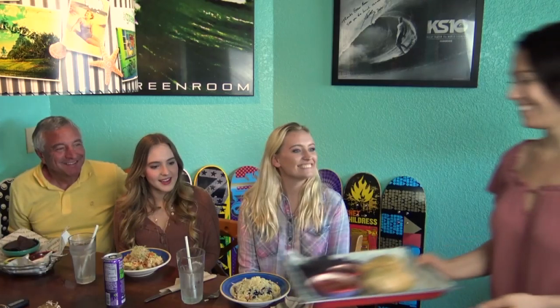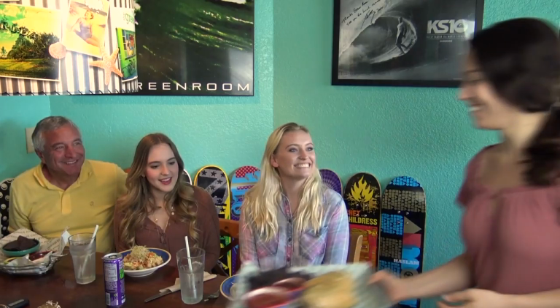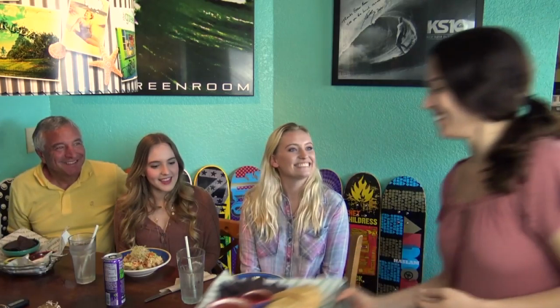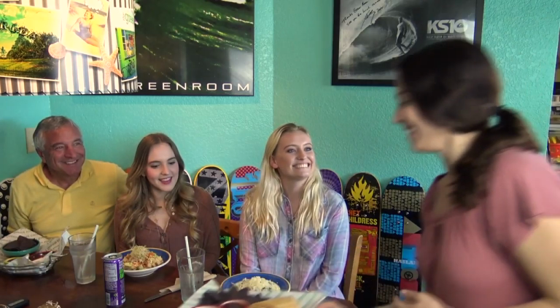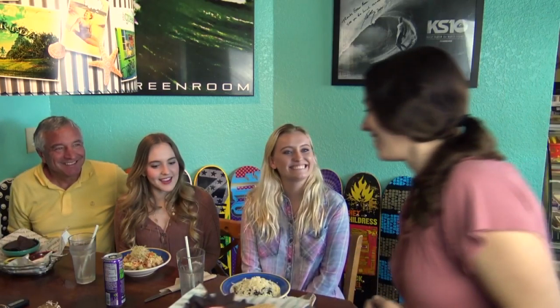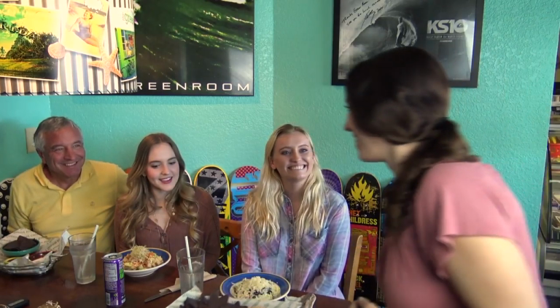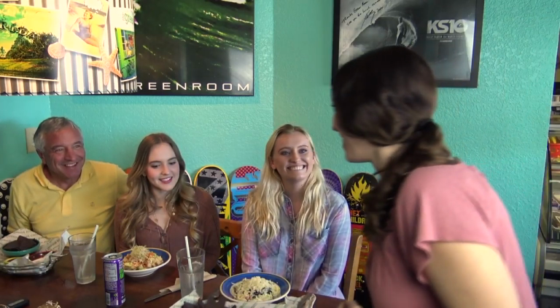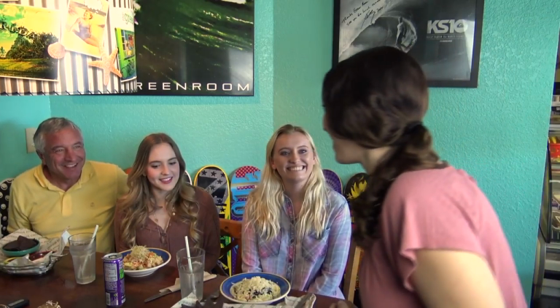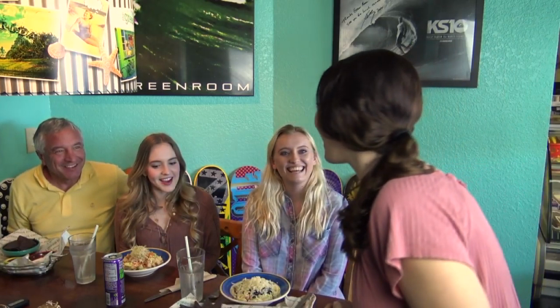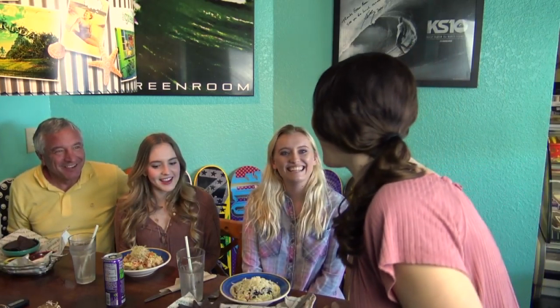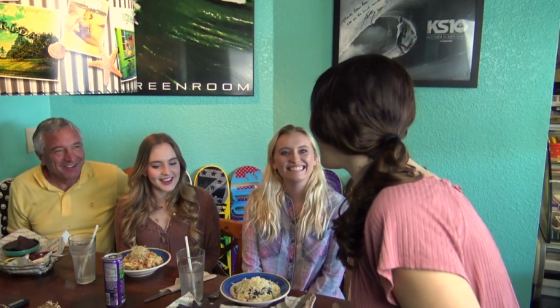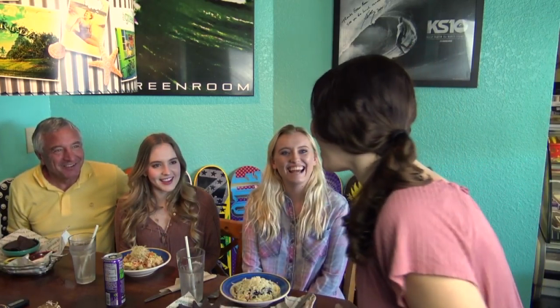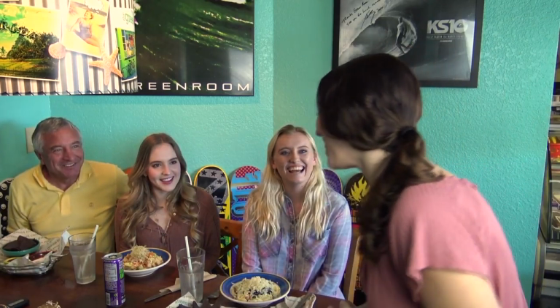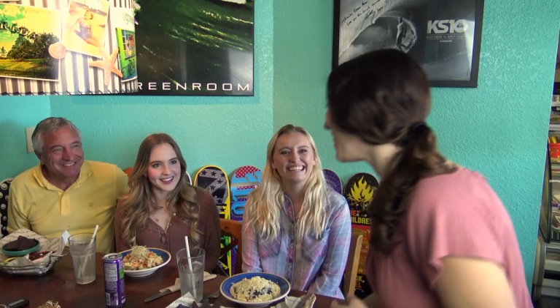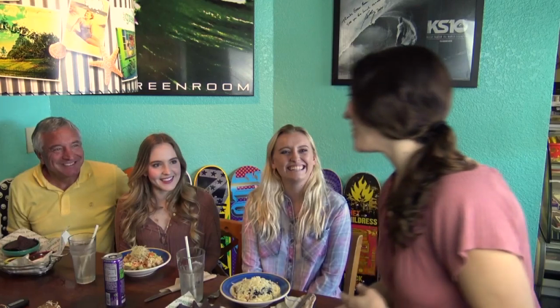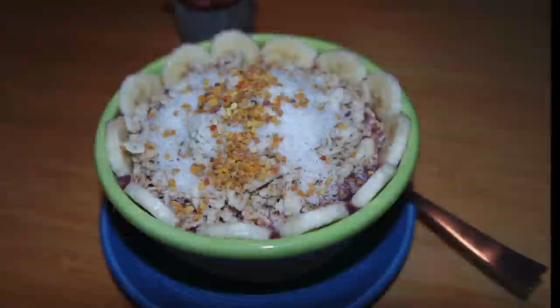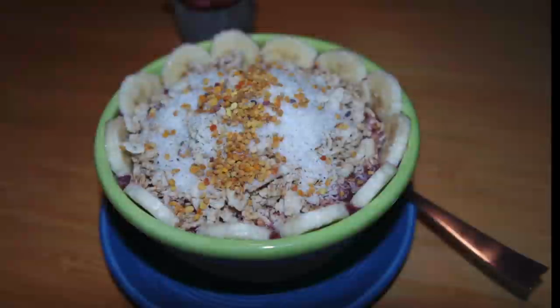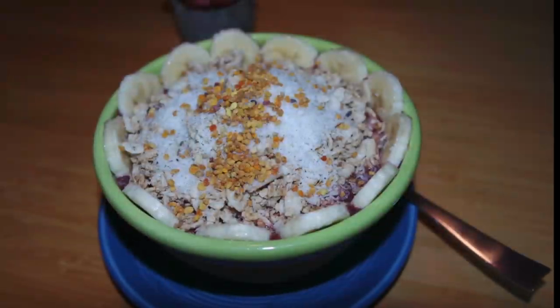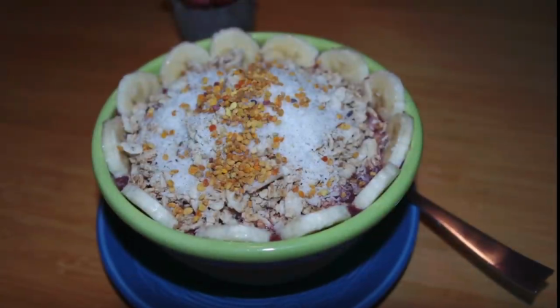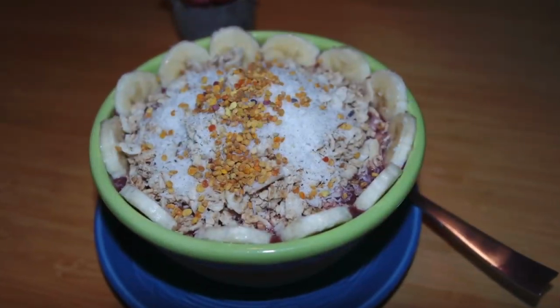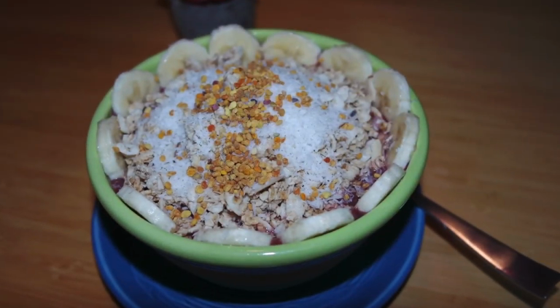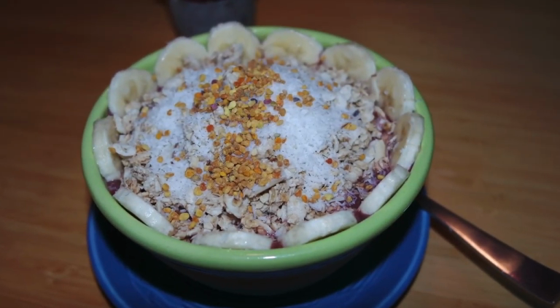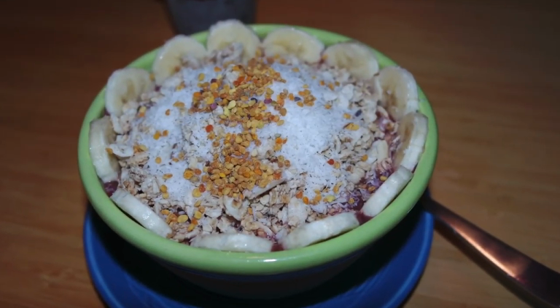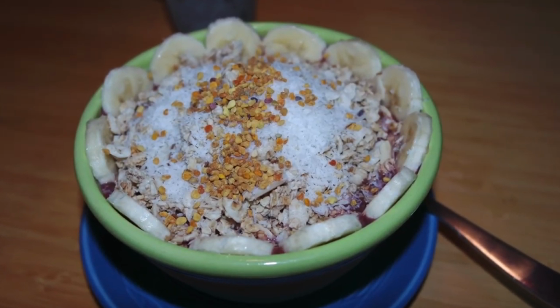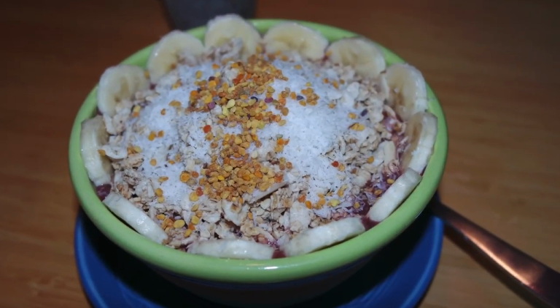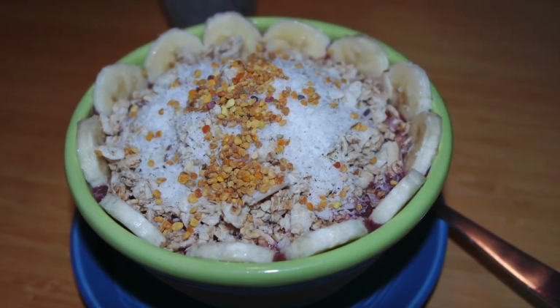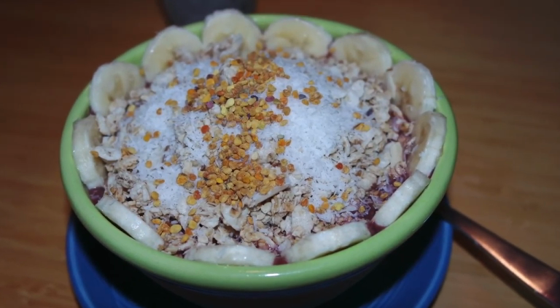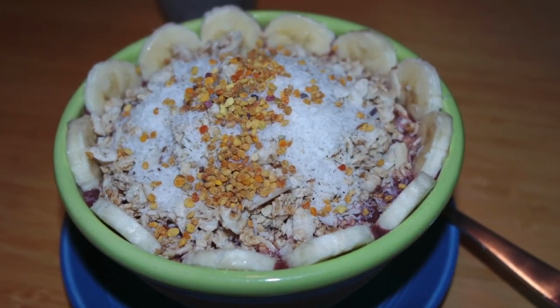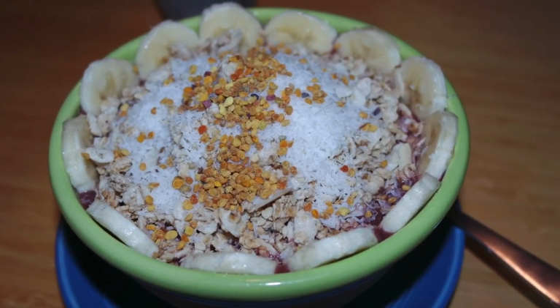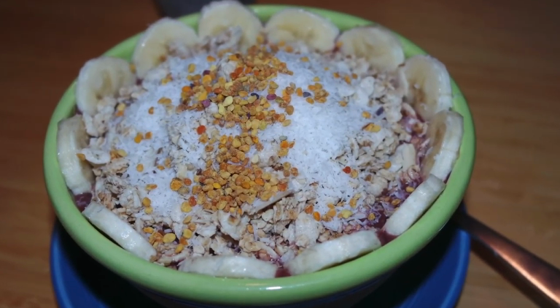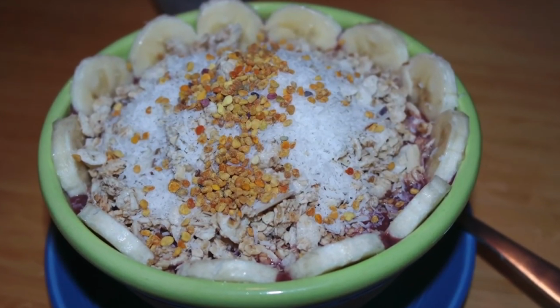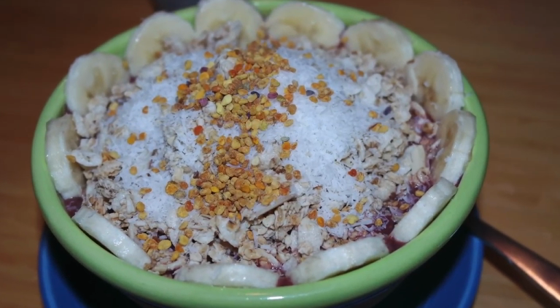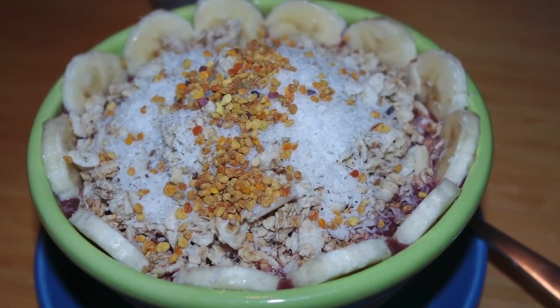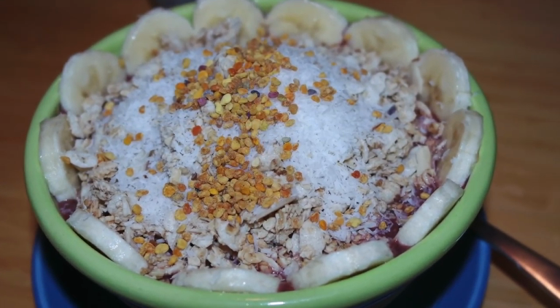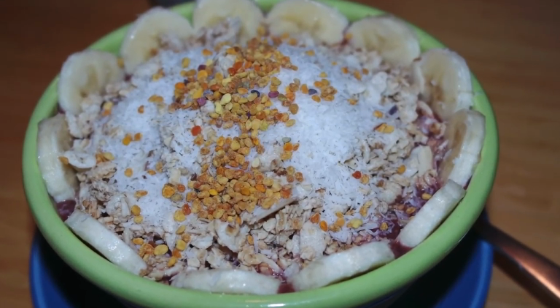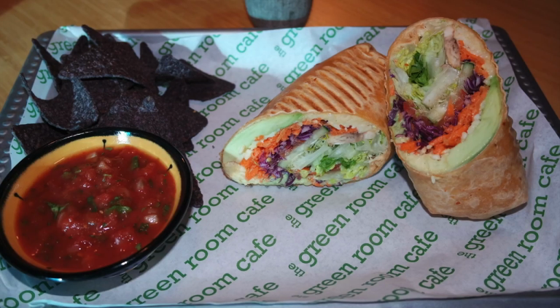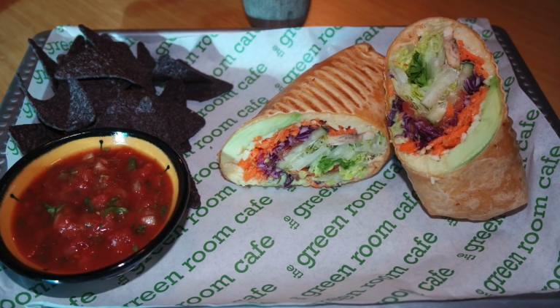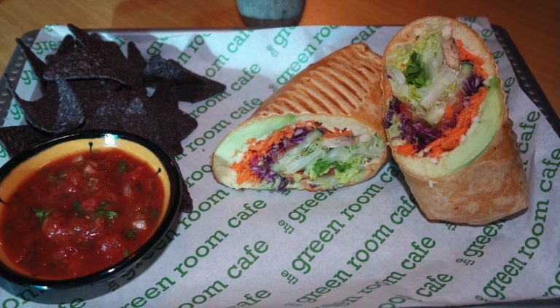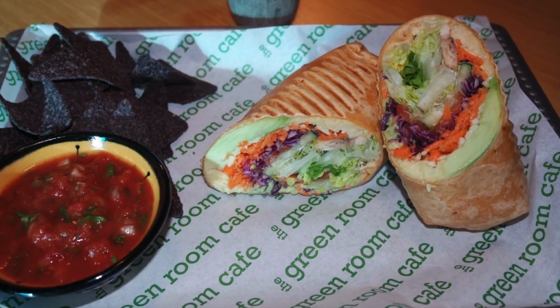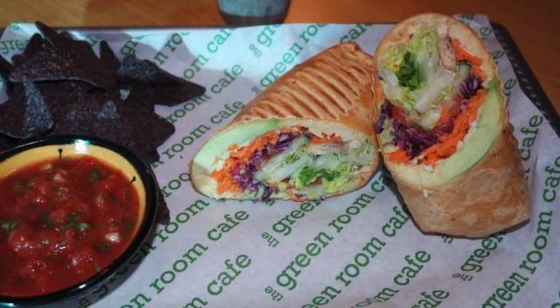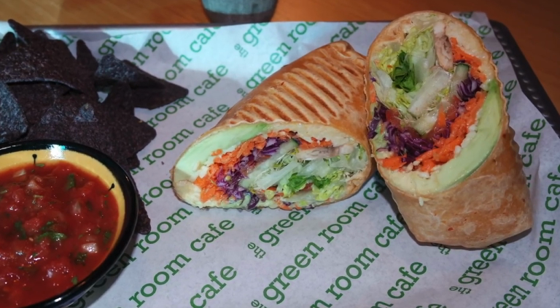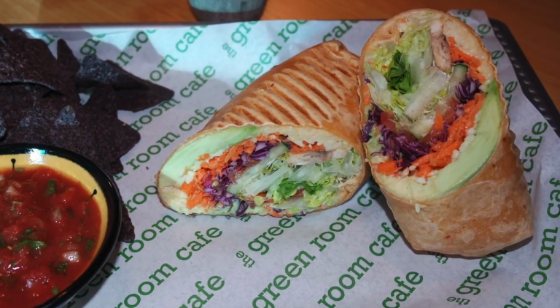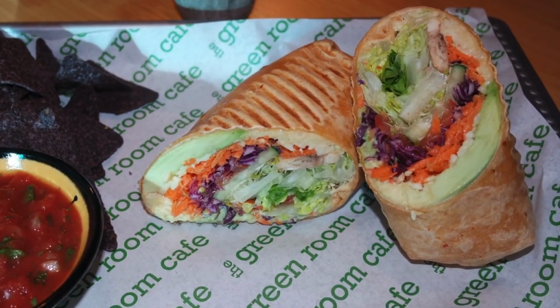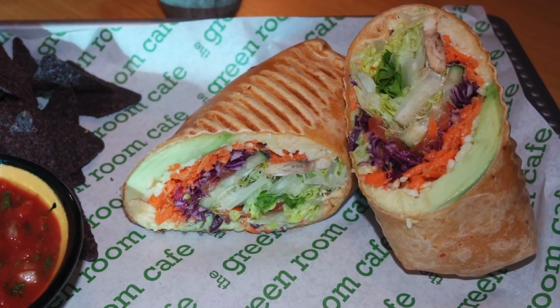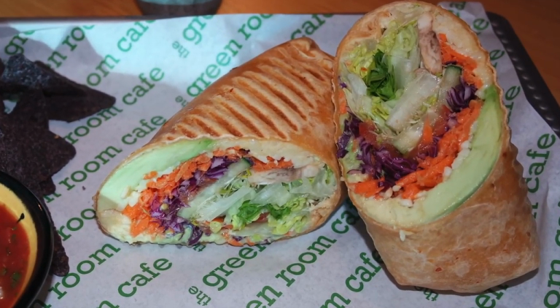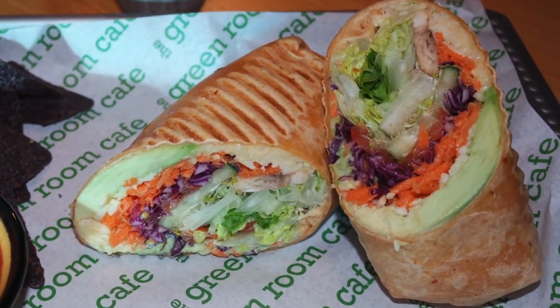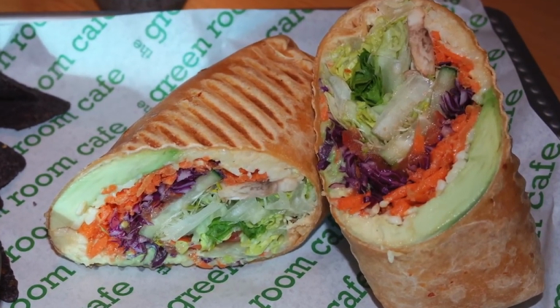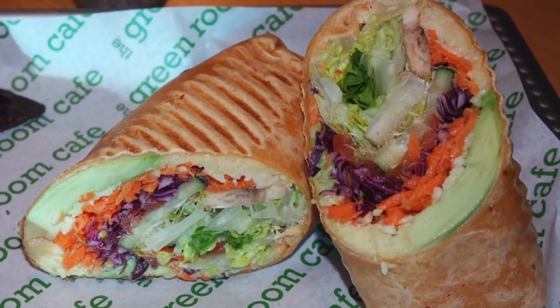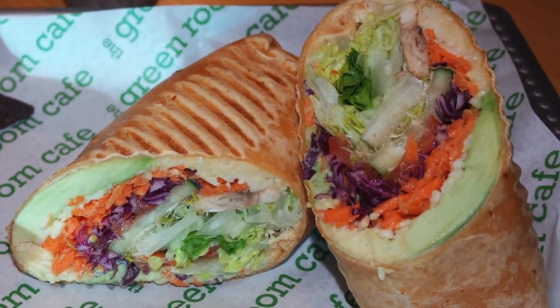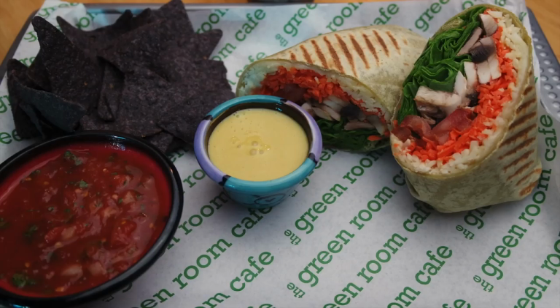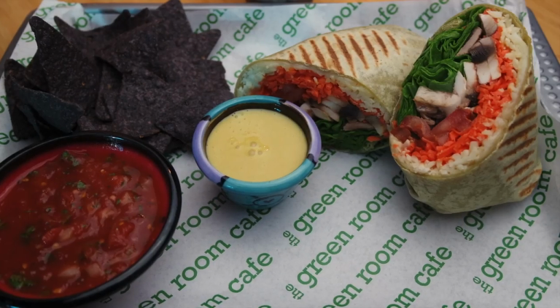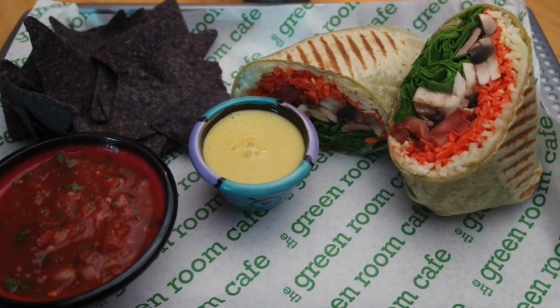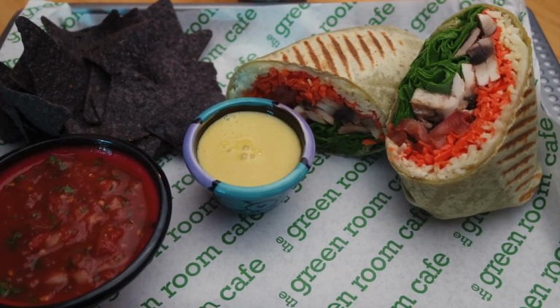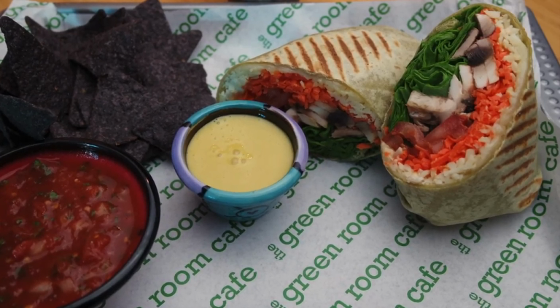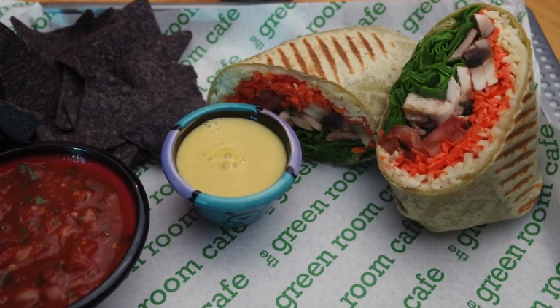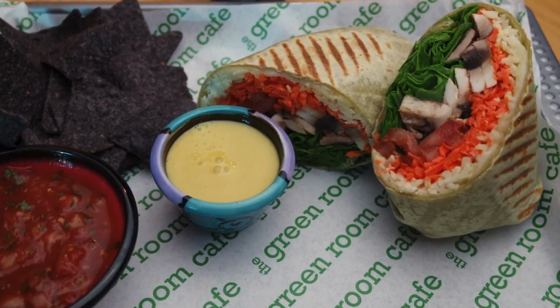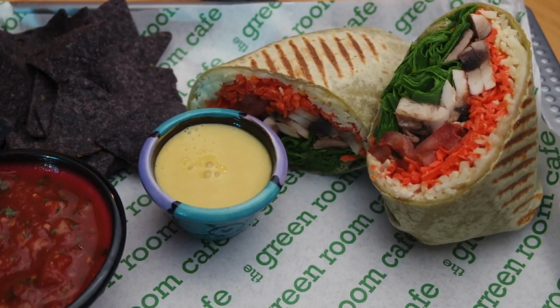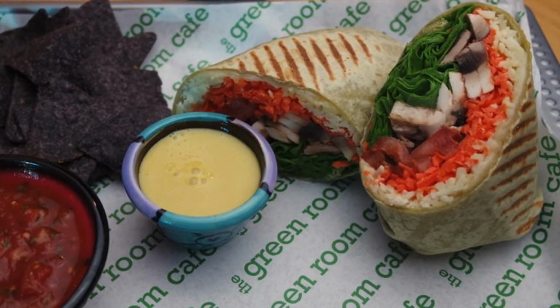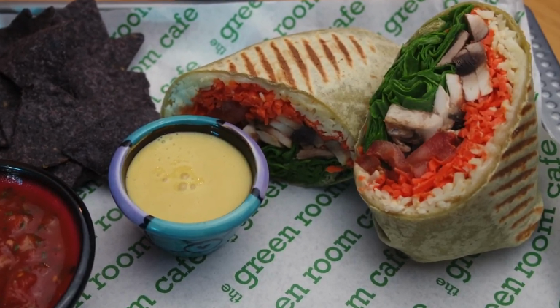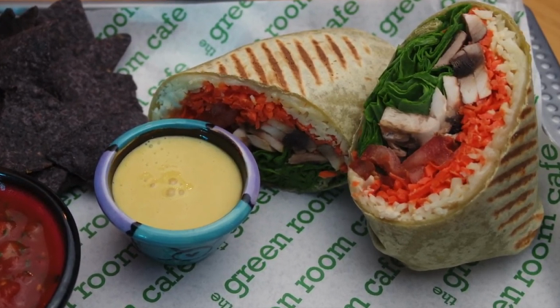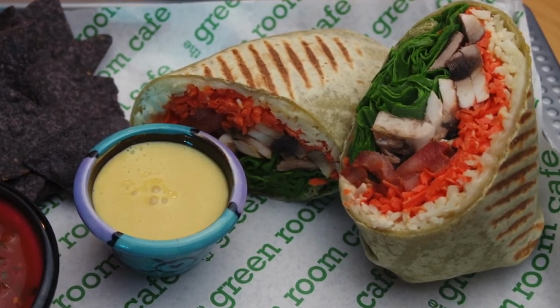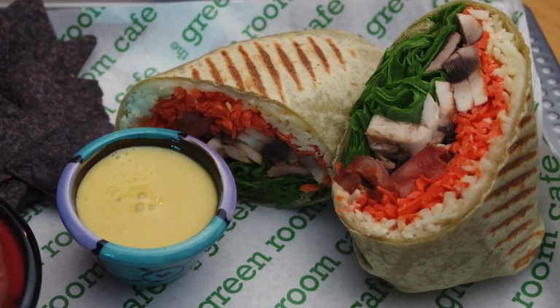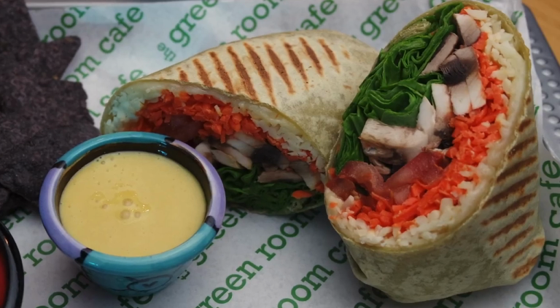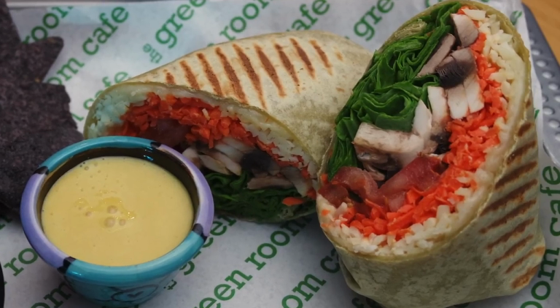The three most popular dishes are the tropical bowl, which is made with acai; the Yogi, made with homemade hummus; and the Bend Along, made with spinach.